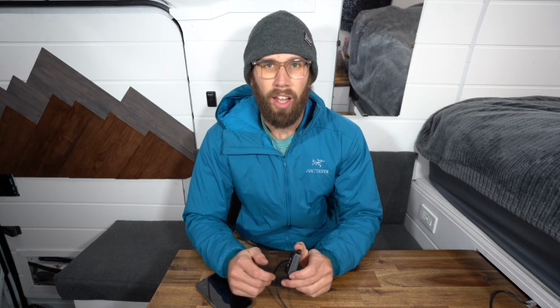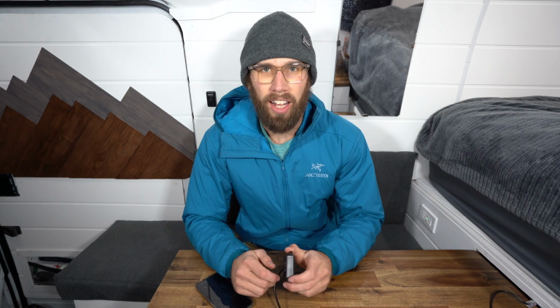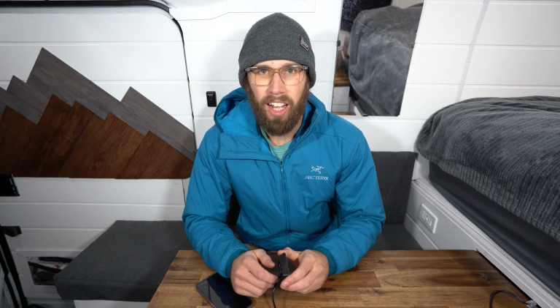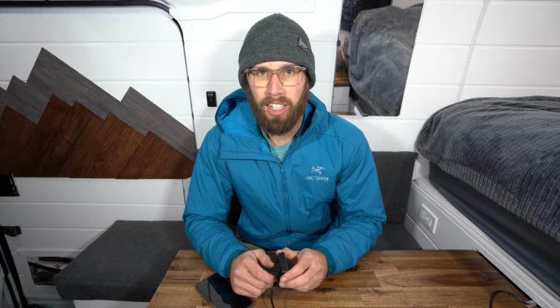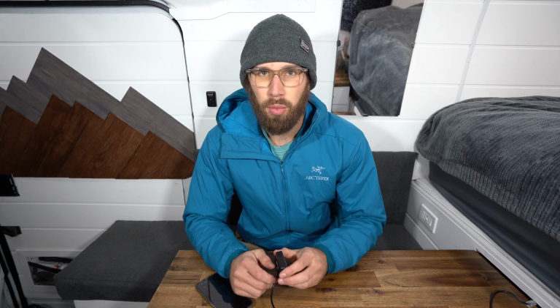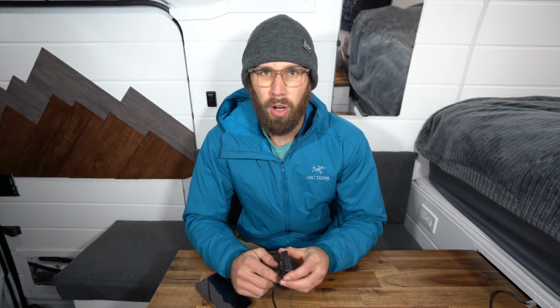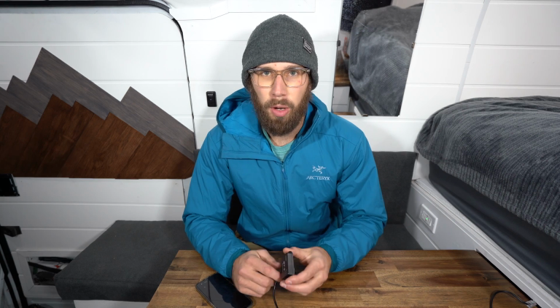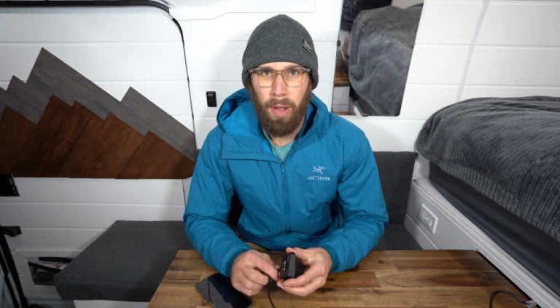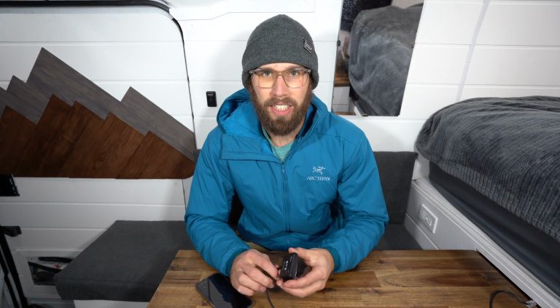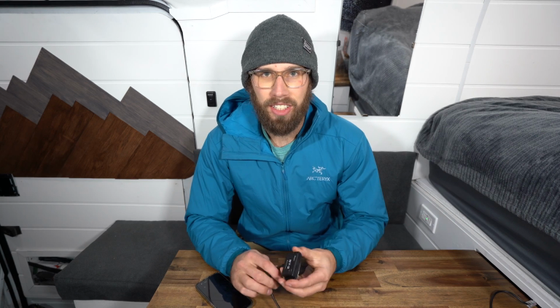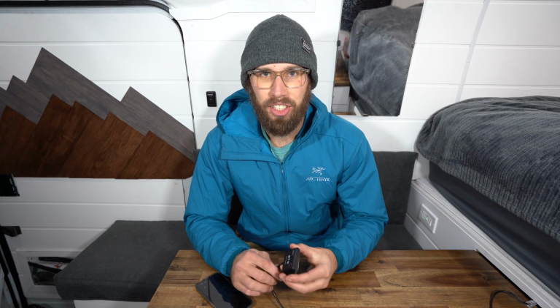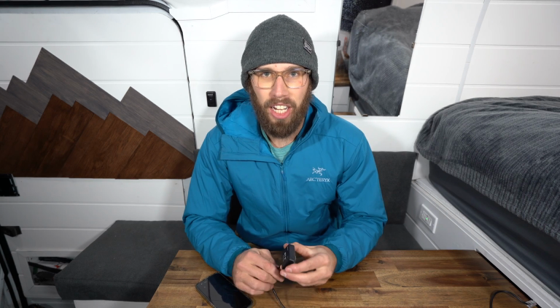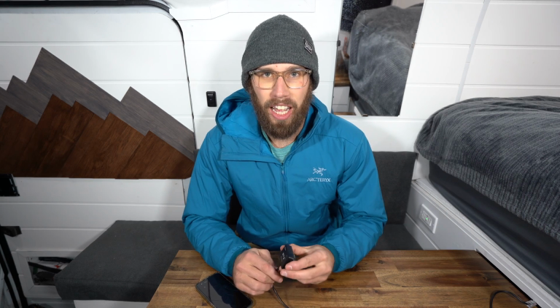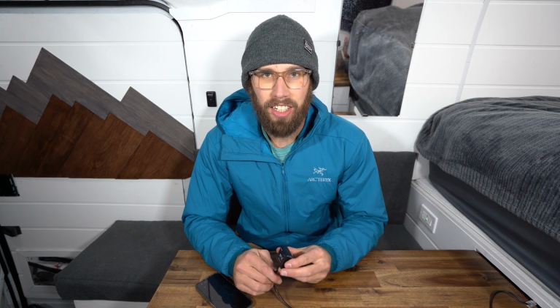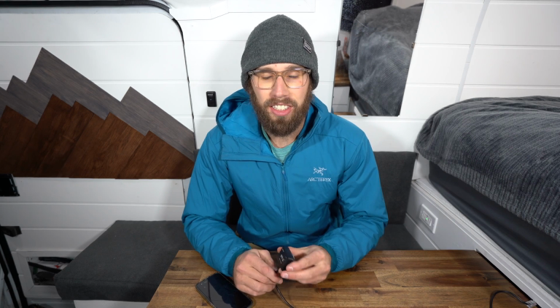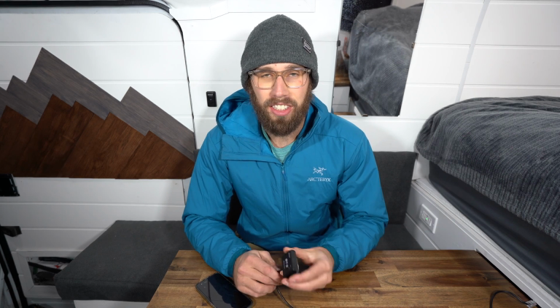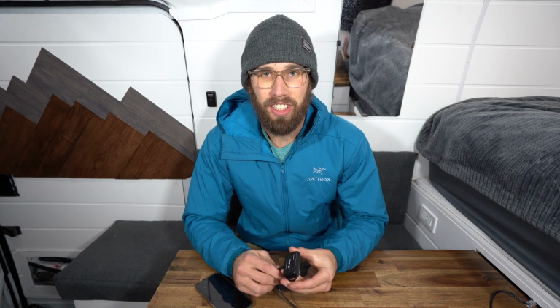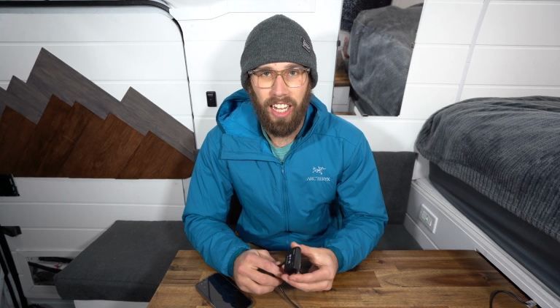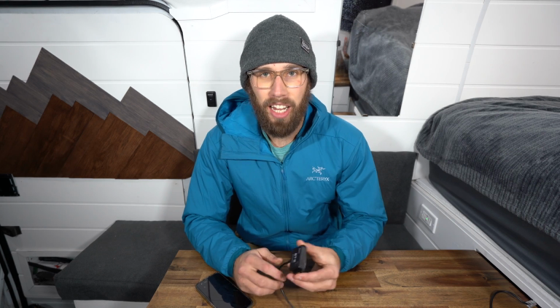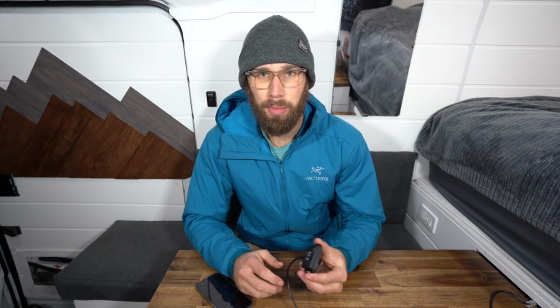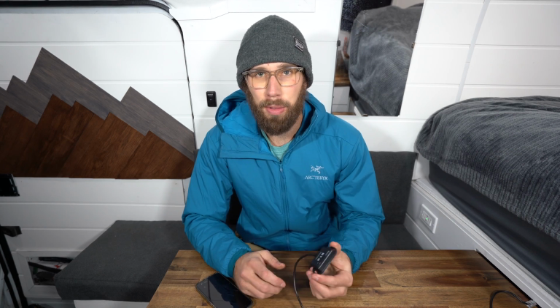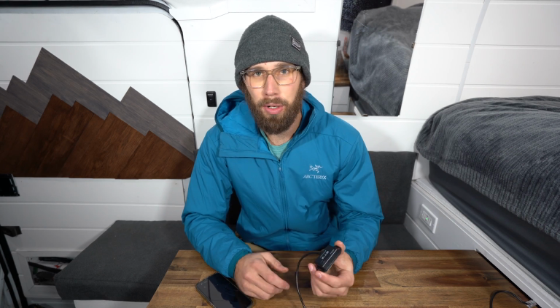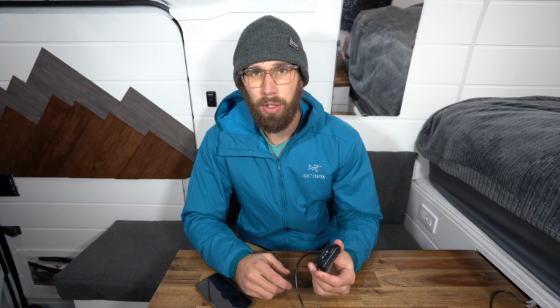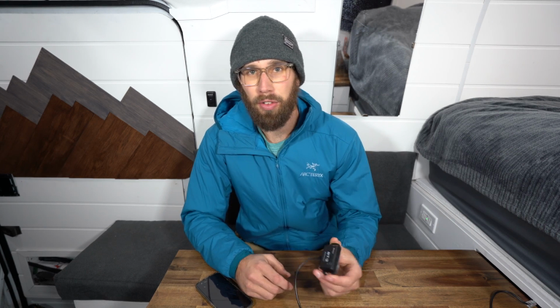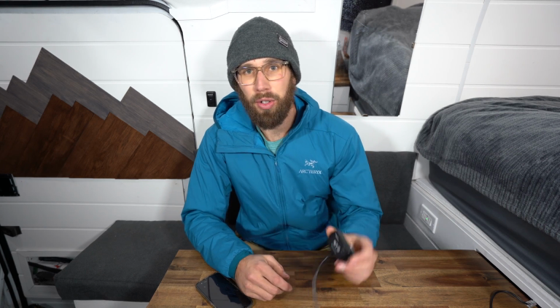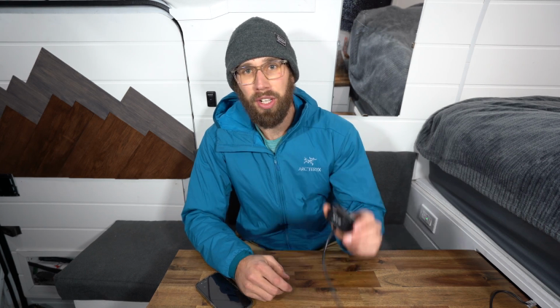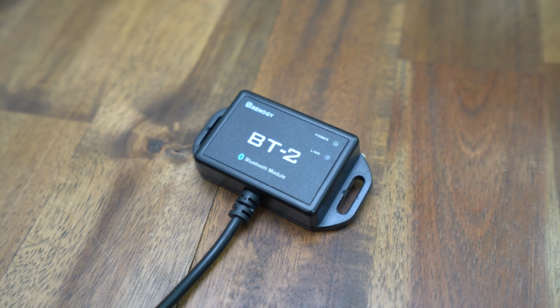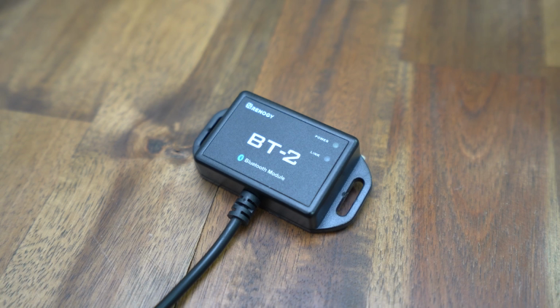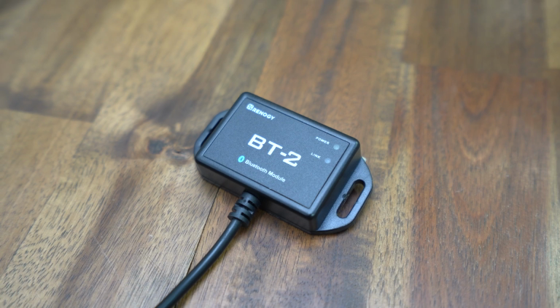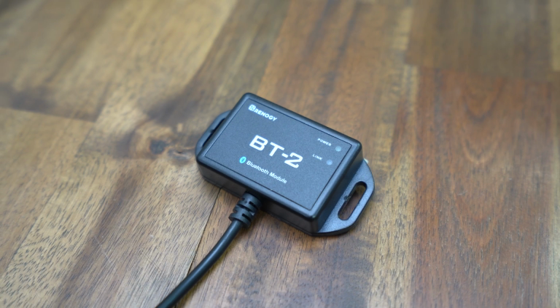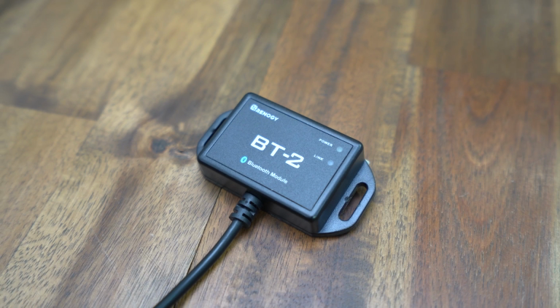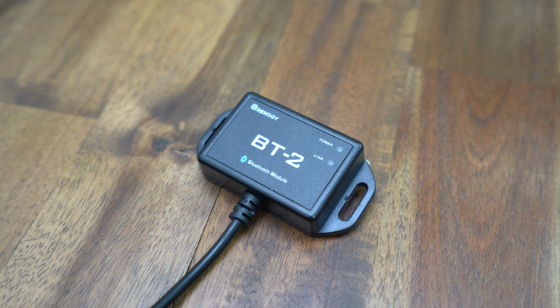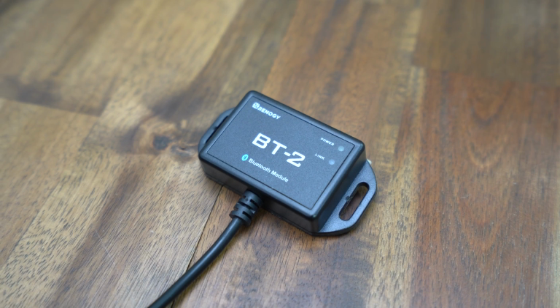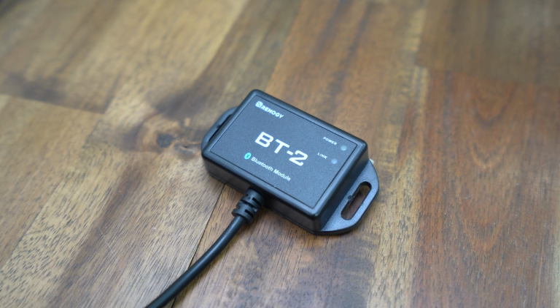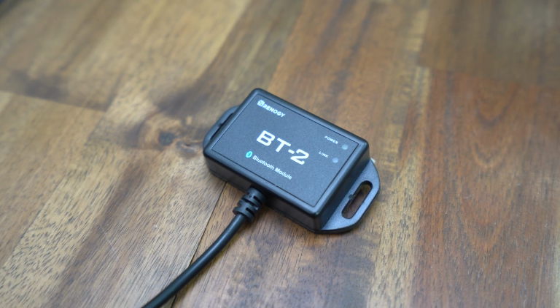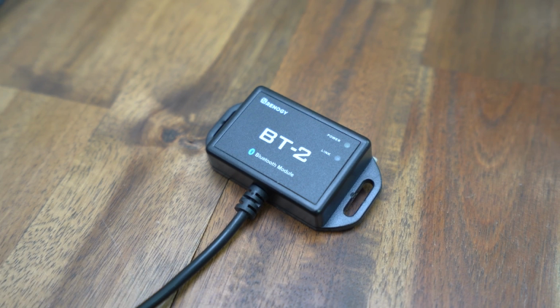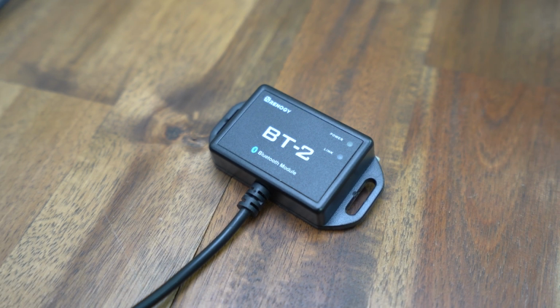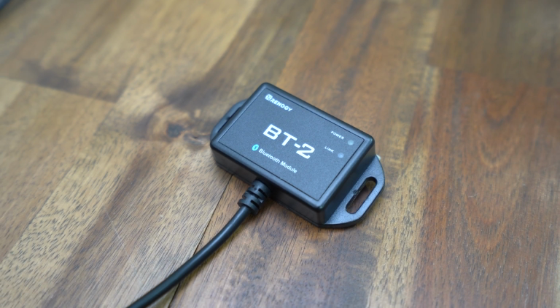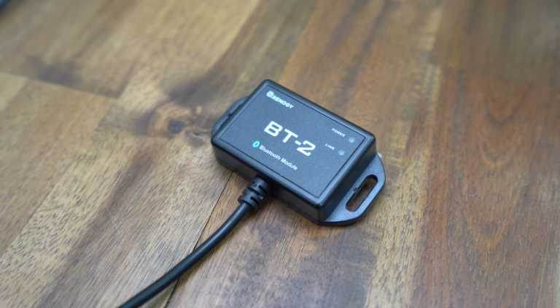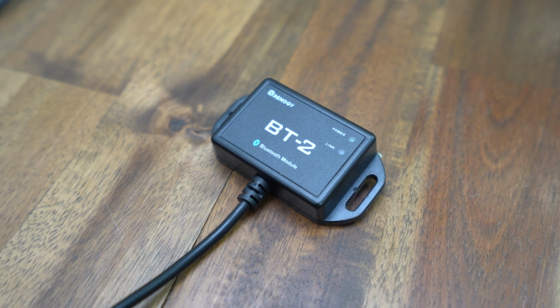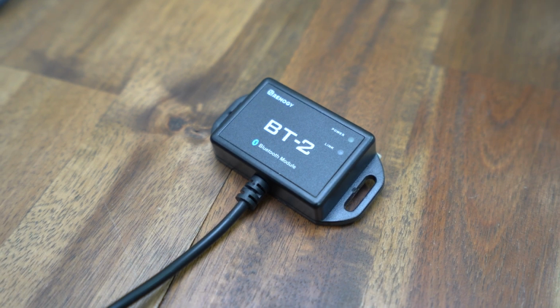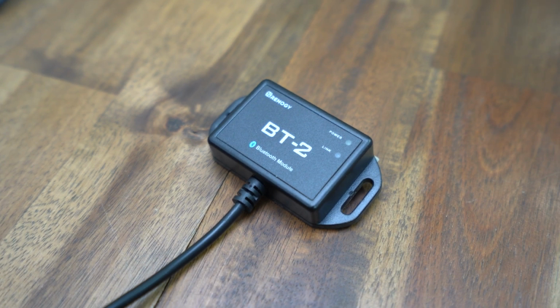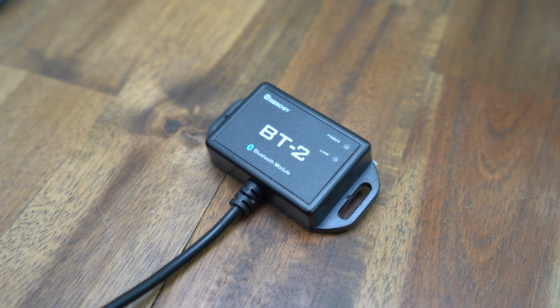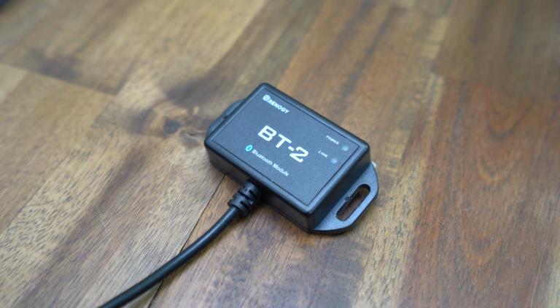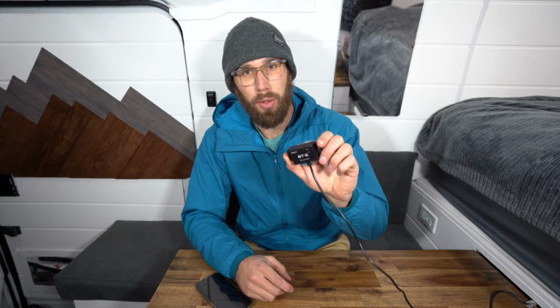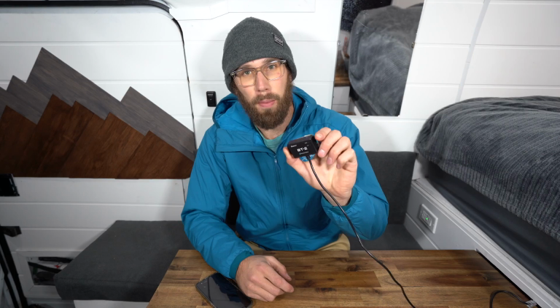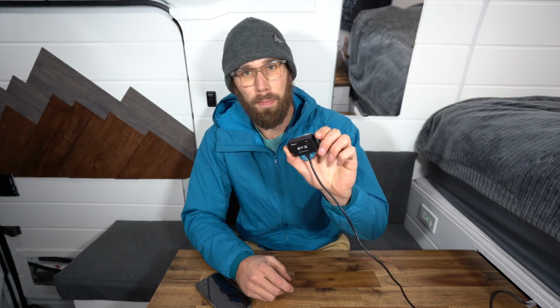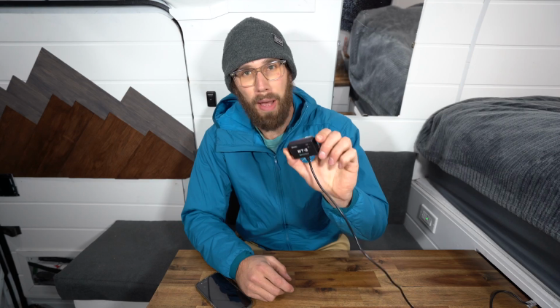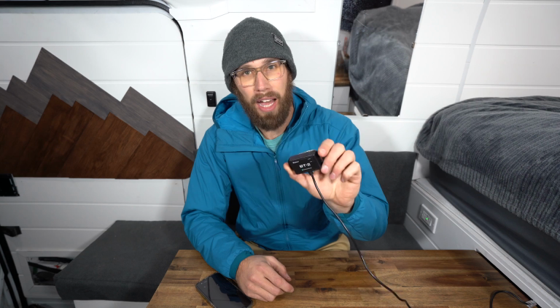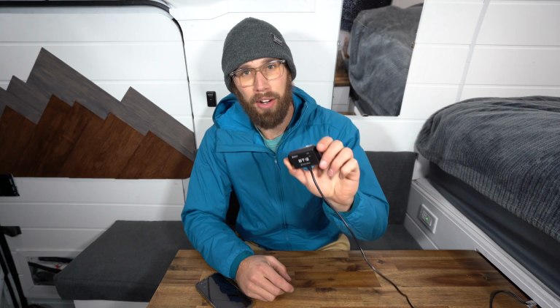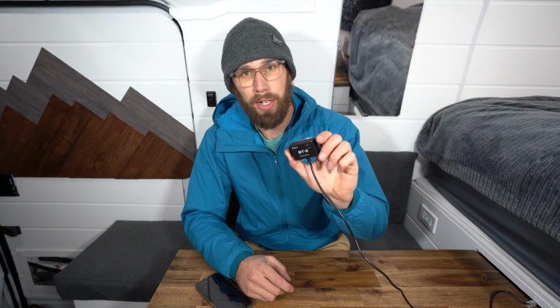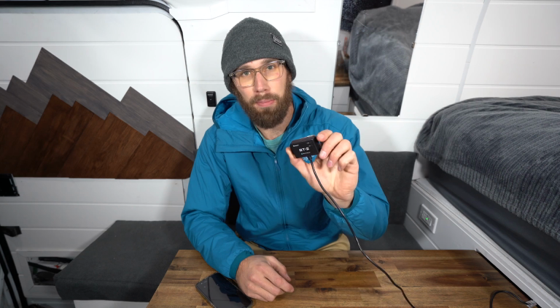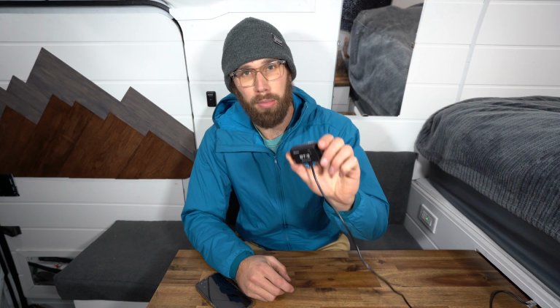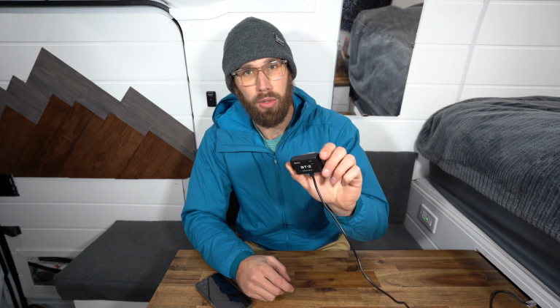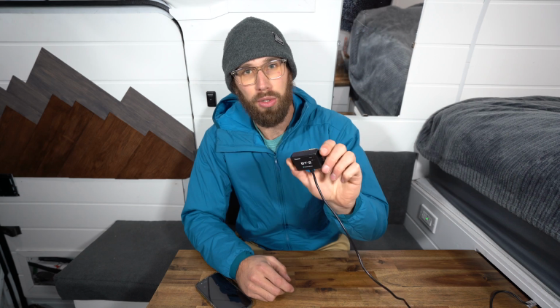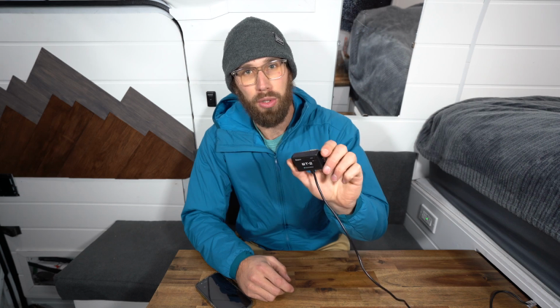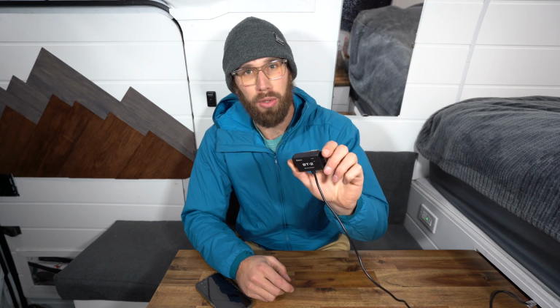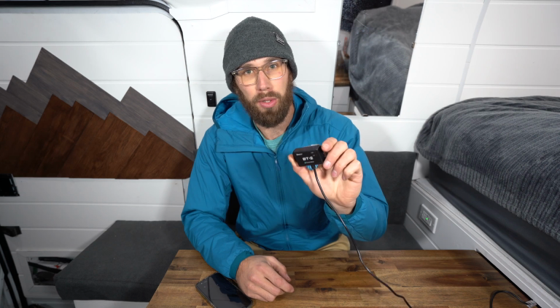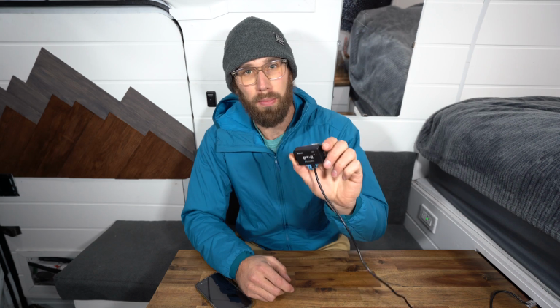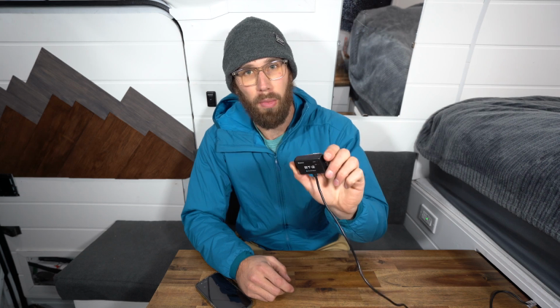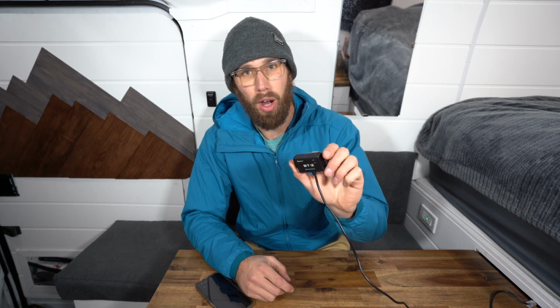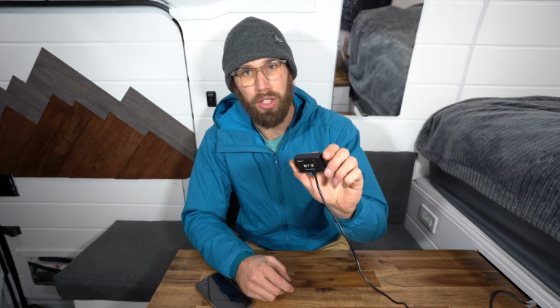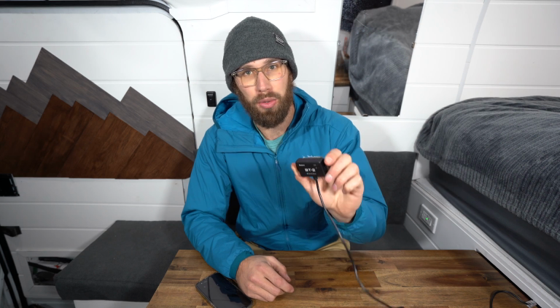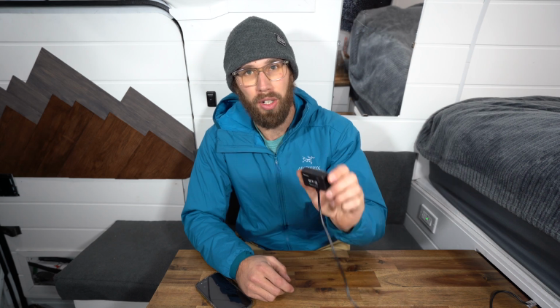Hey guys, welcome back to the channel. Today I'm going to be reviewing the Renergy BT2 battery Bluetooth module.